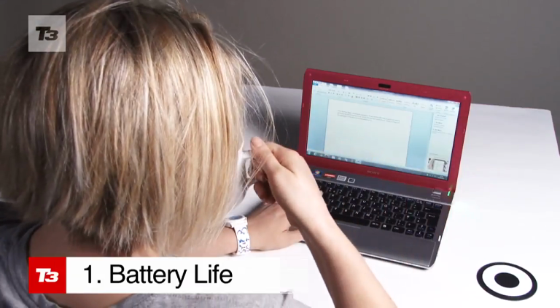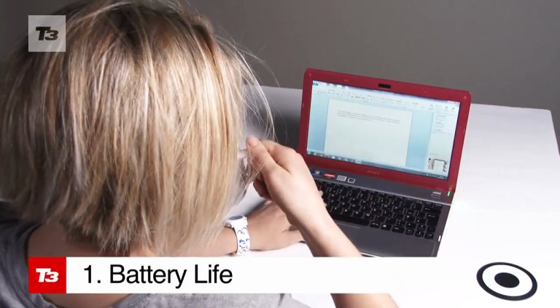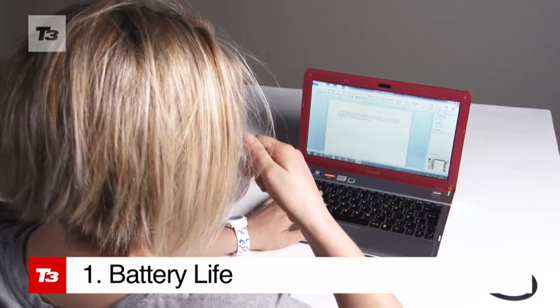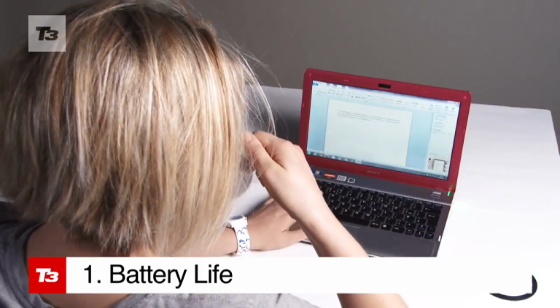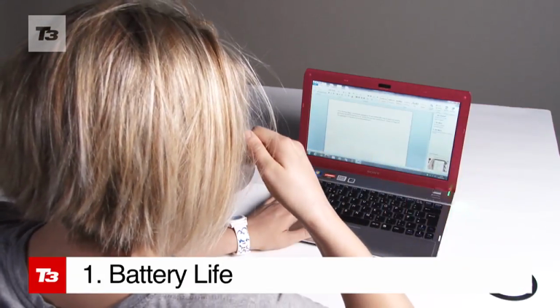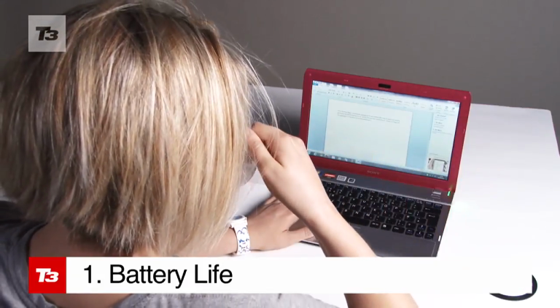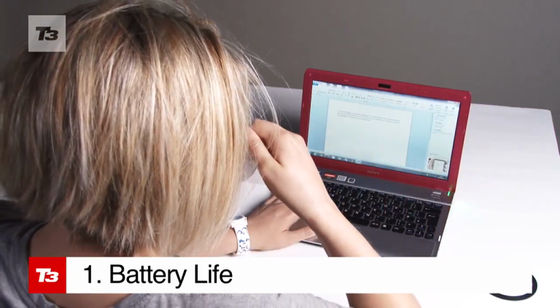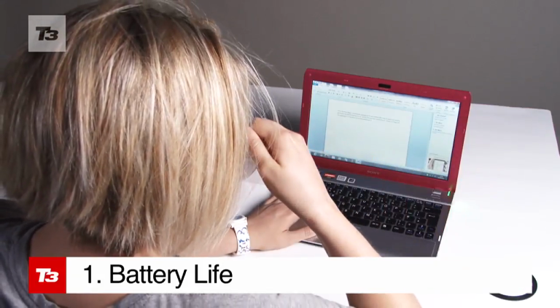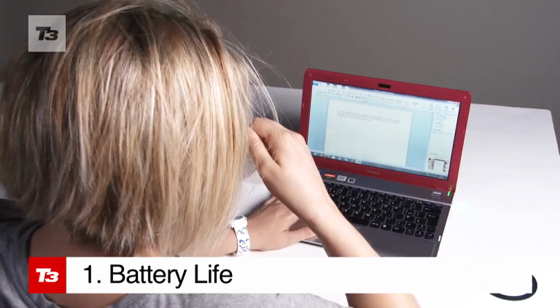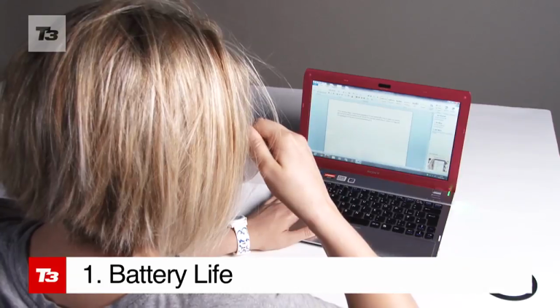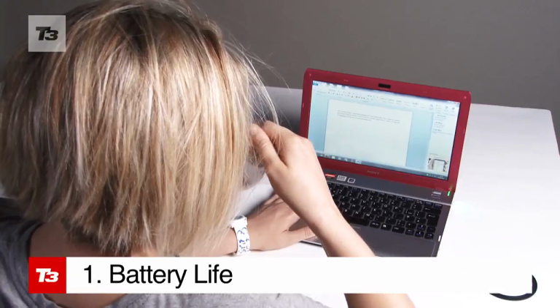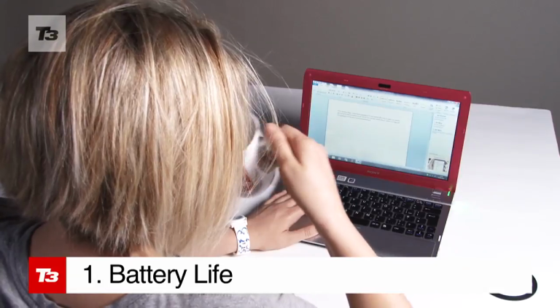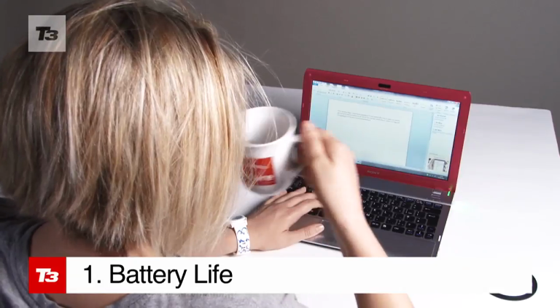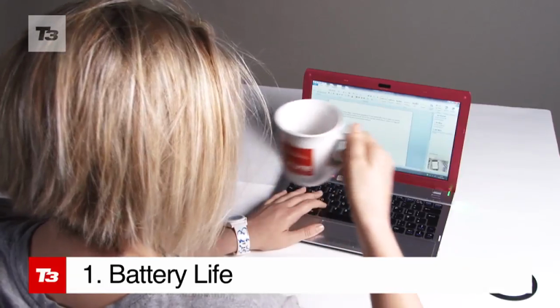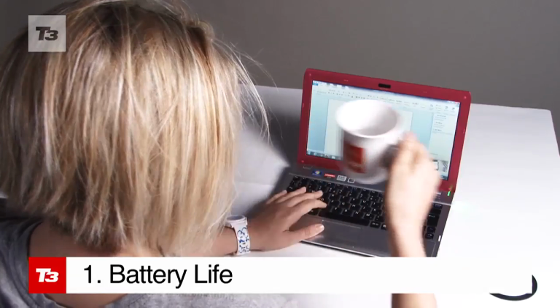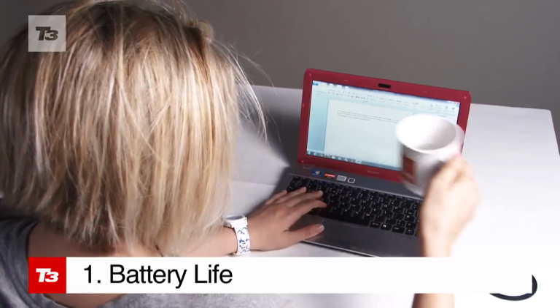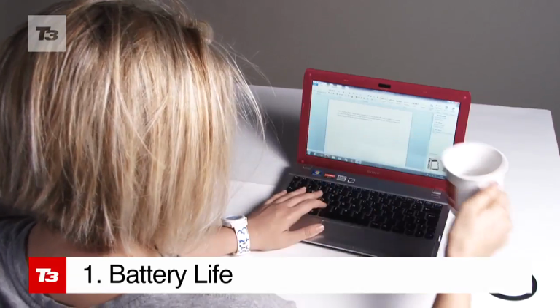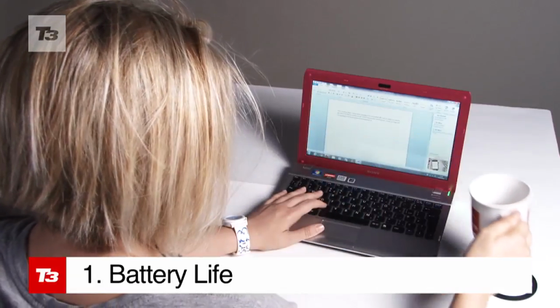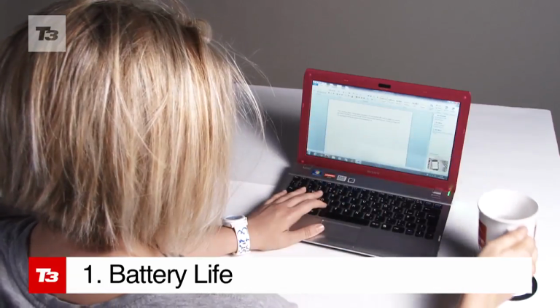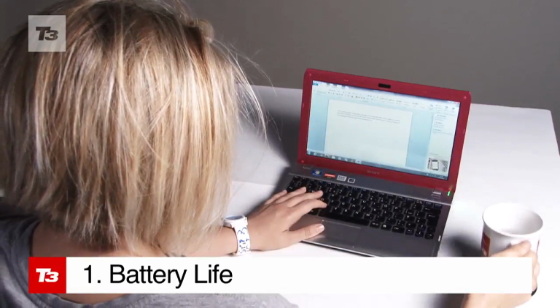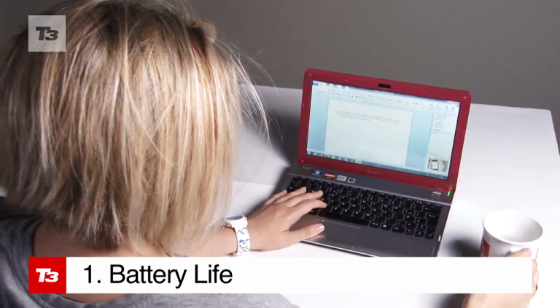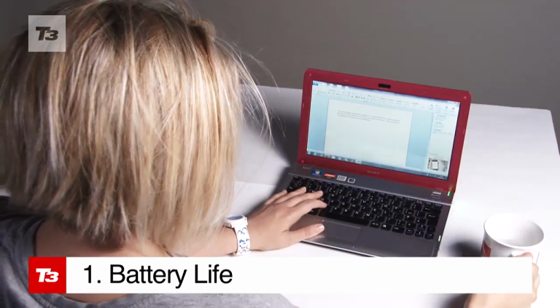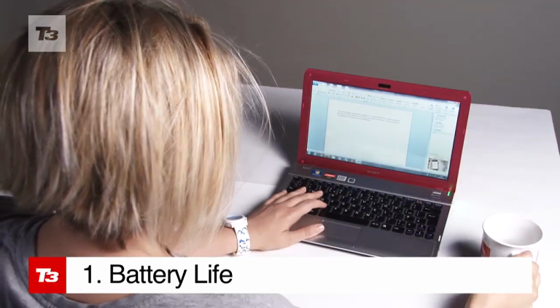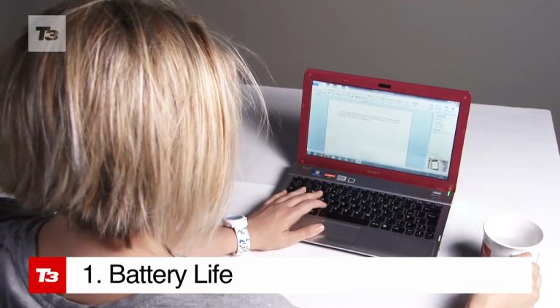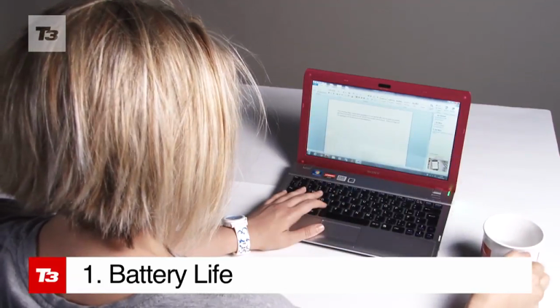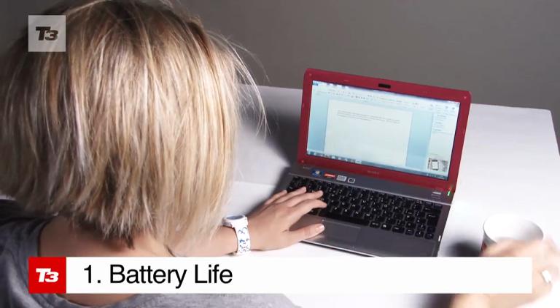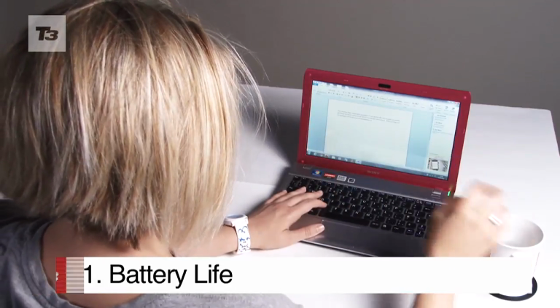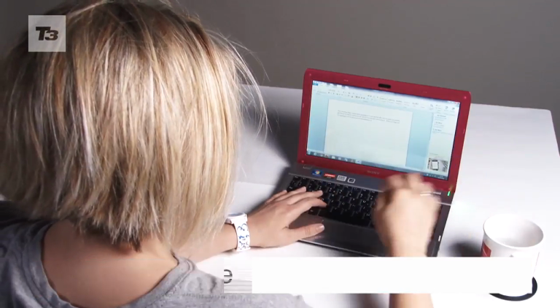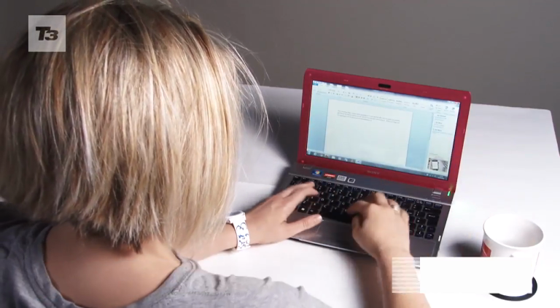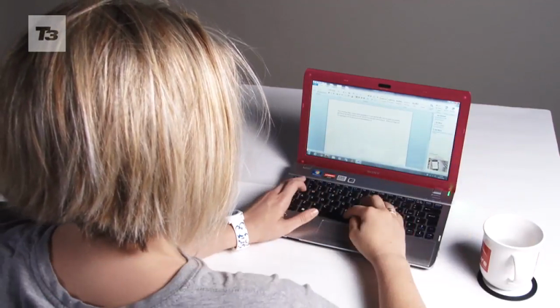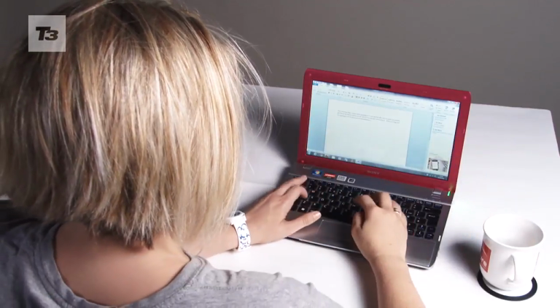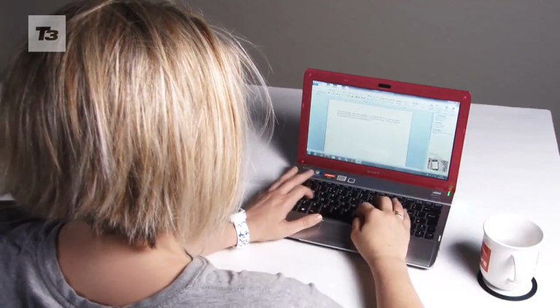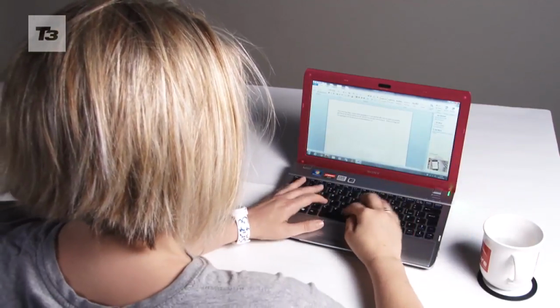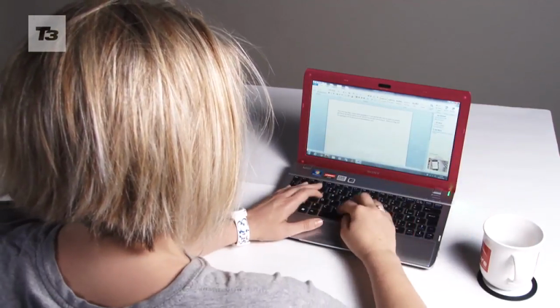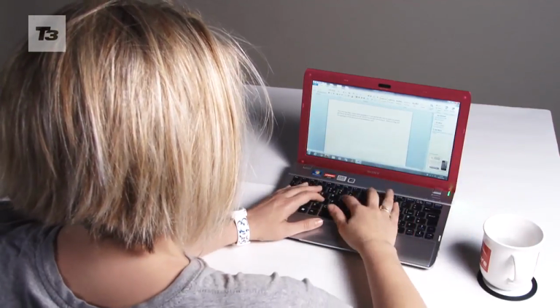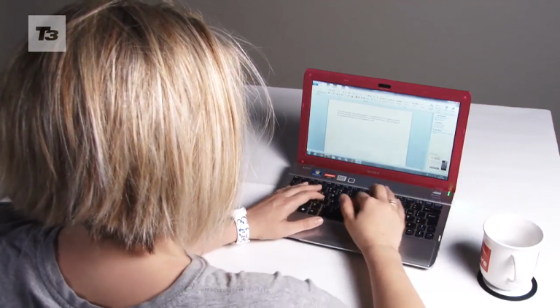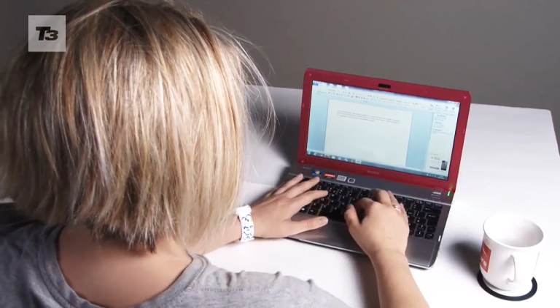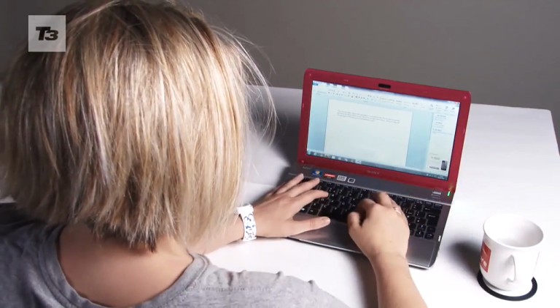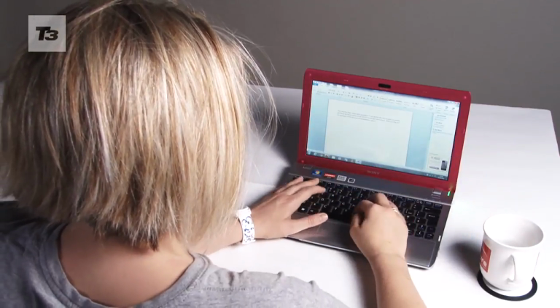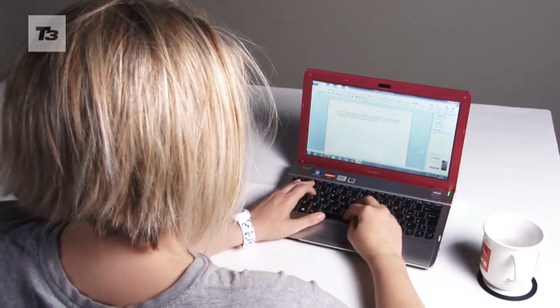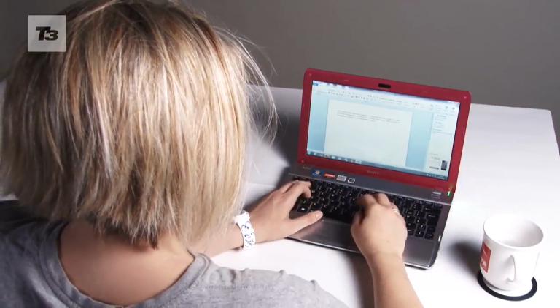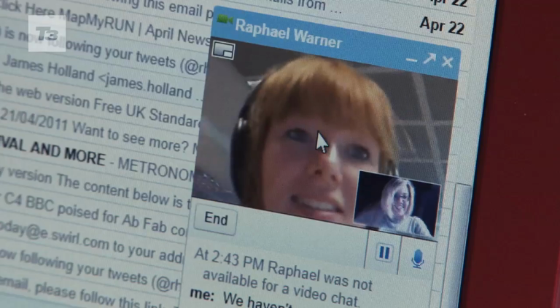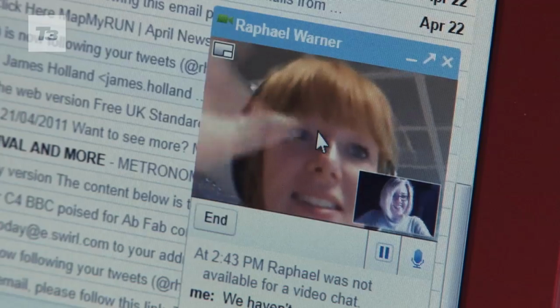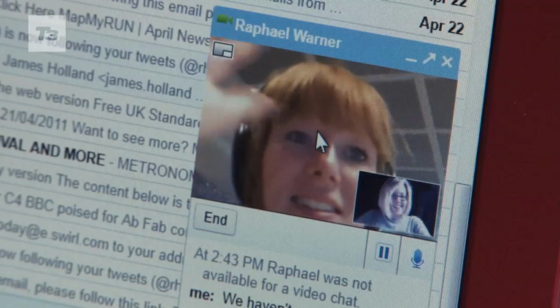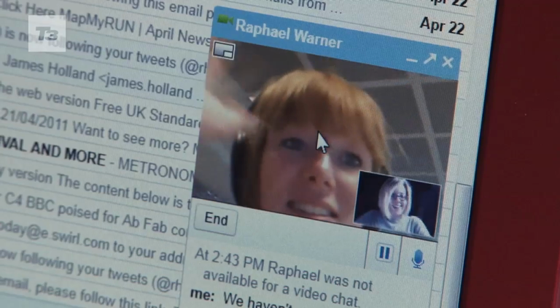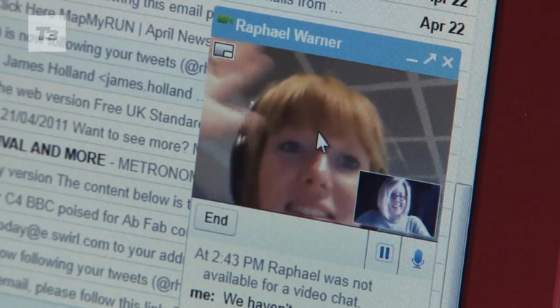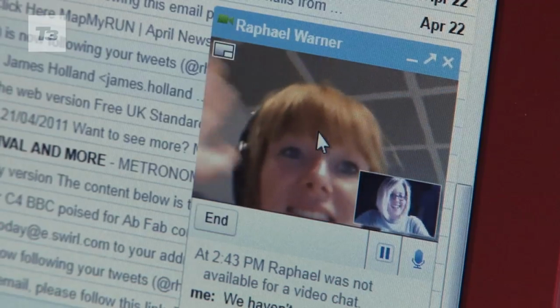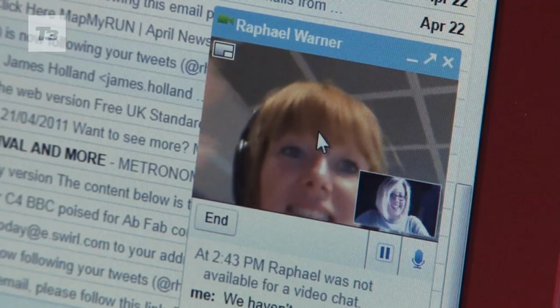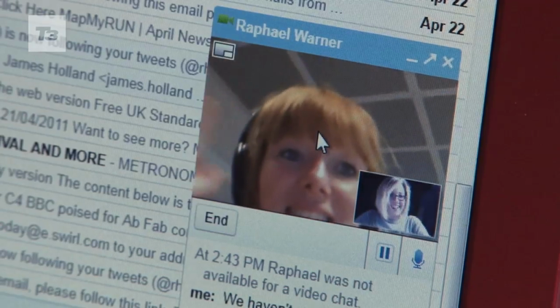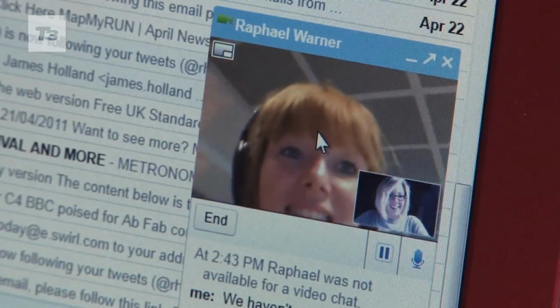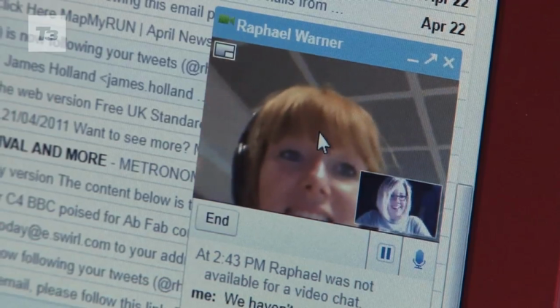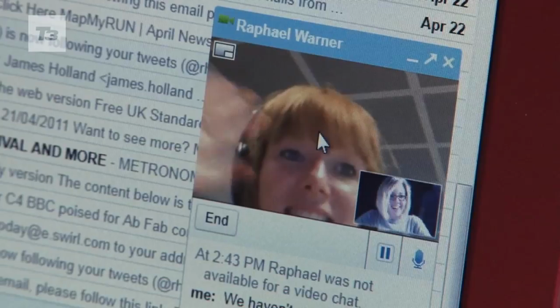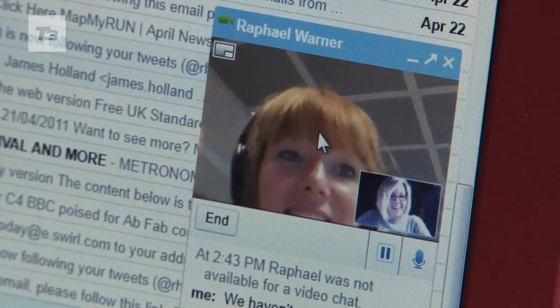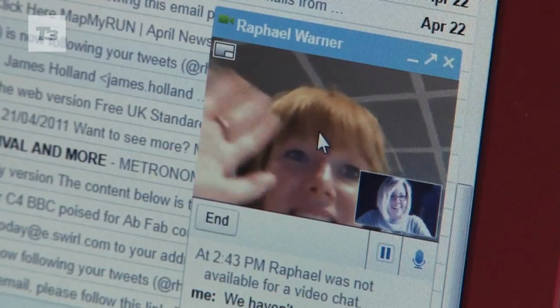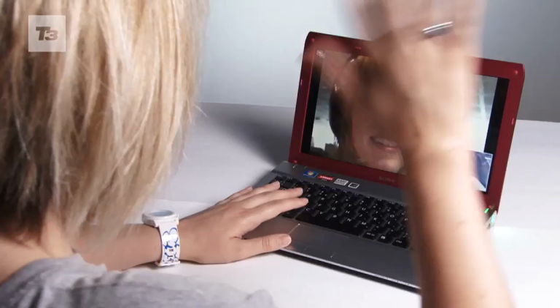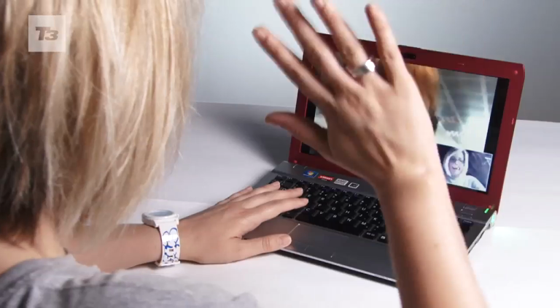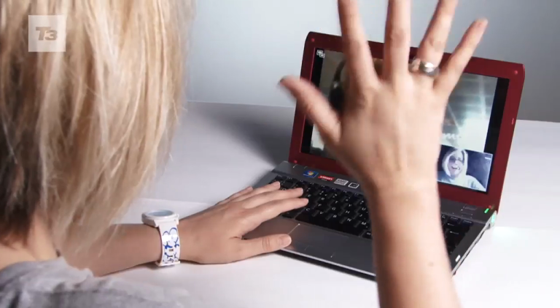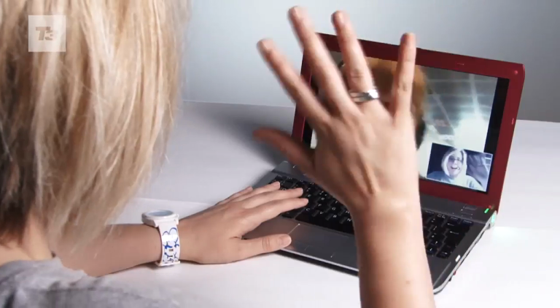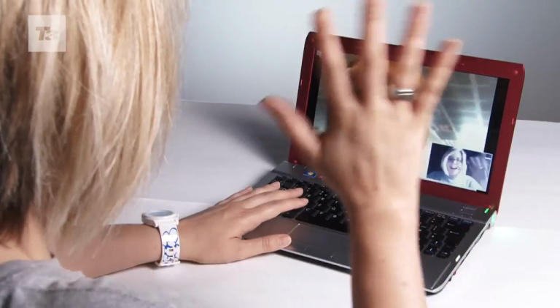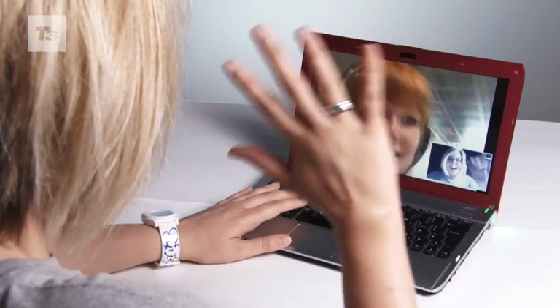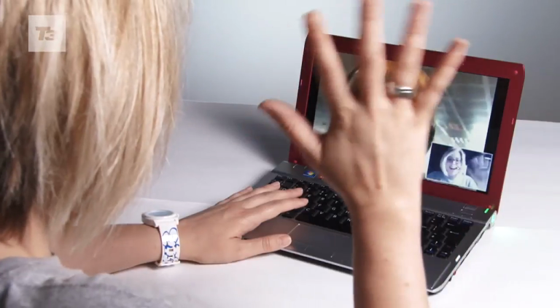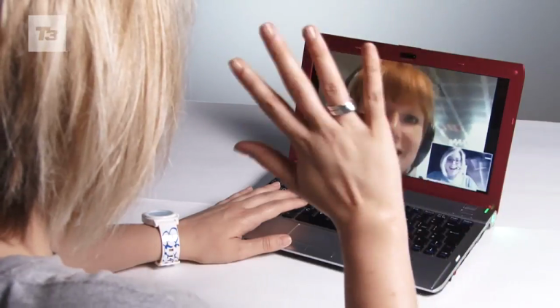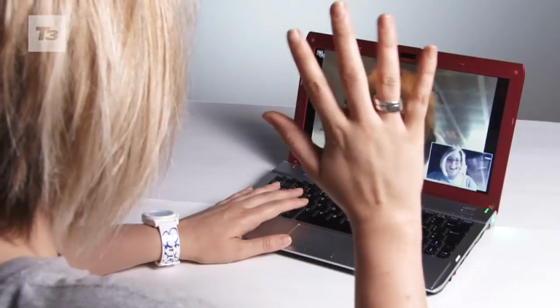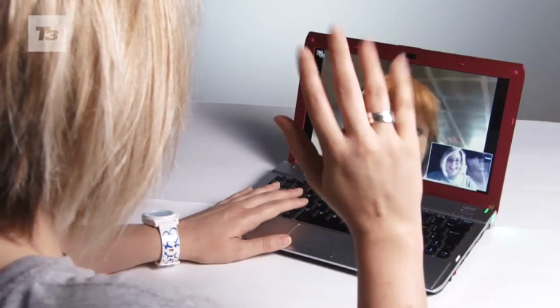Laptops are made for working away from your desk, so battery life is important. Good news then — you'll get a good day's work out of this one without being plugged in.